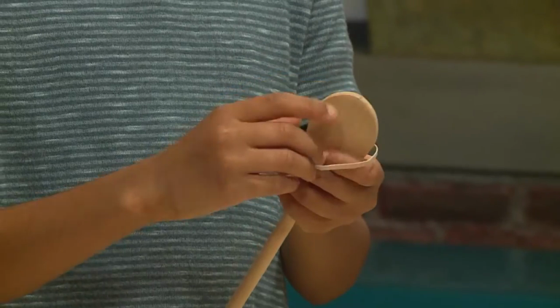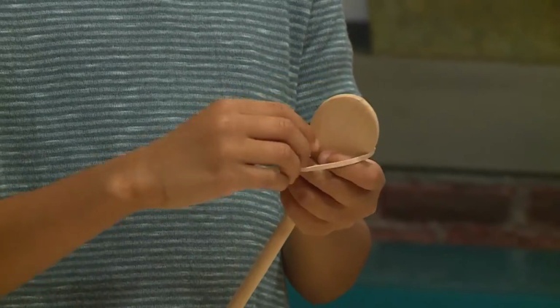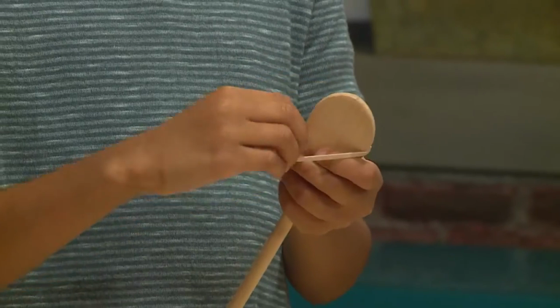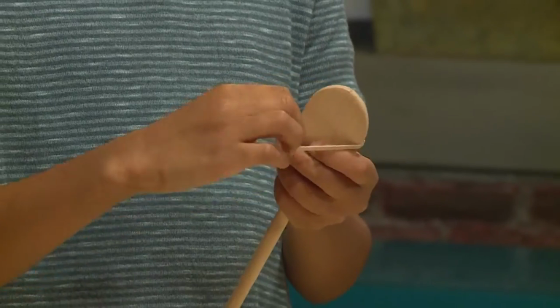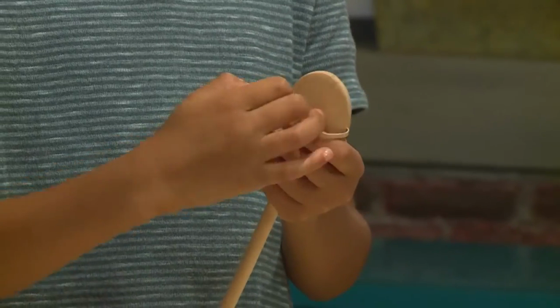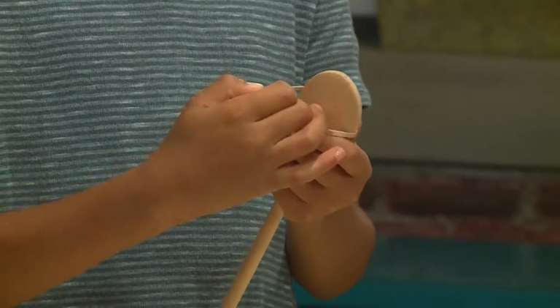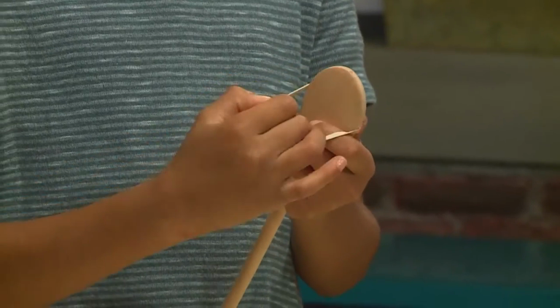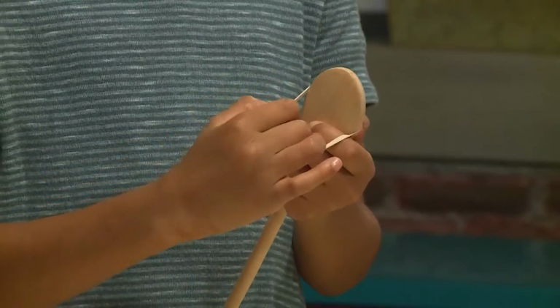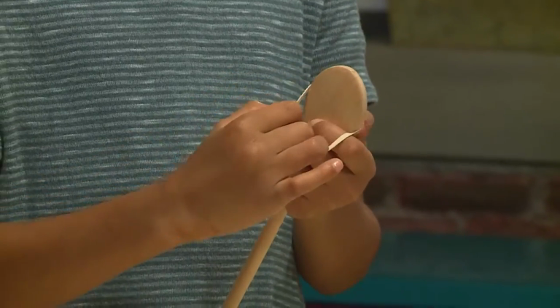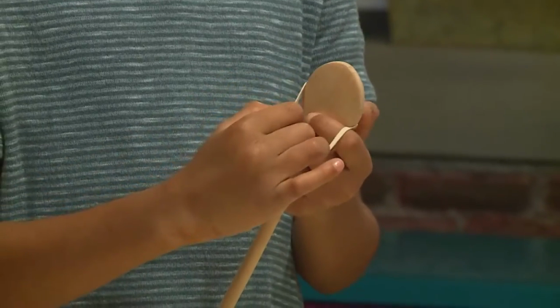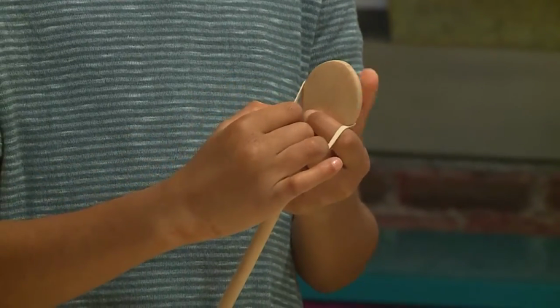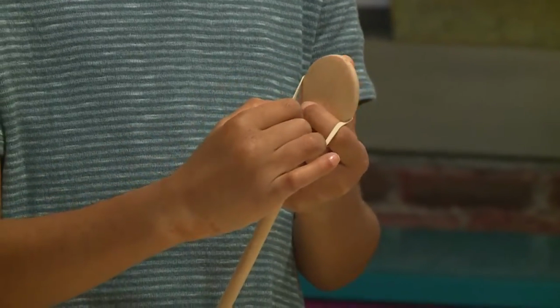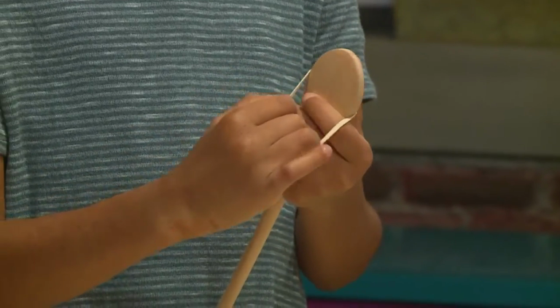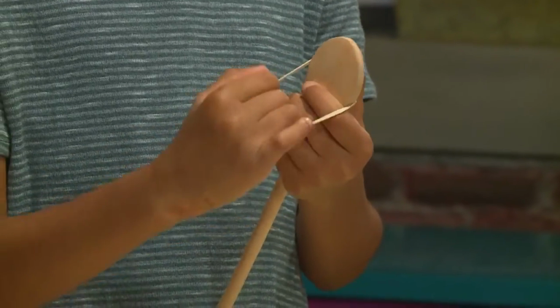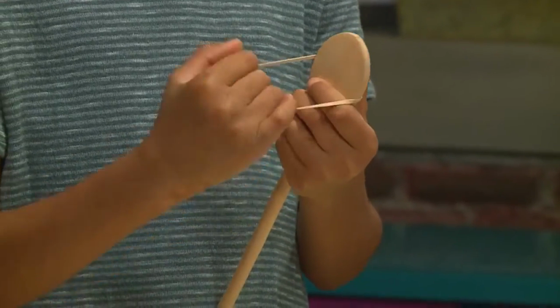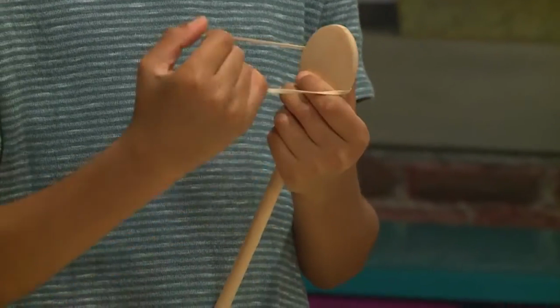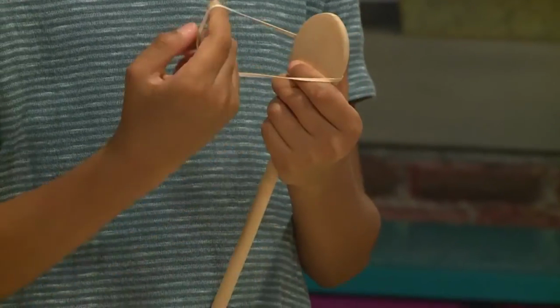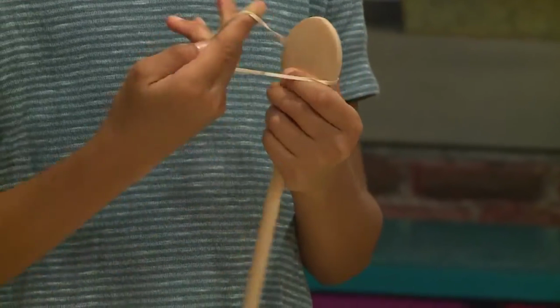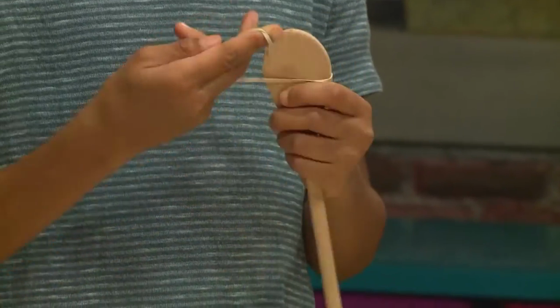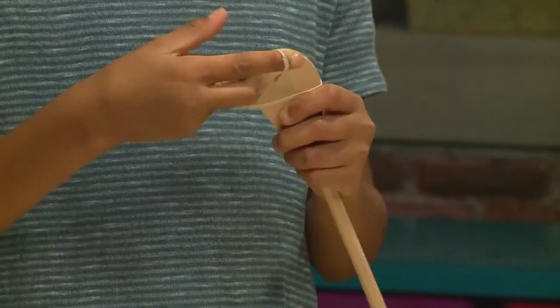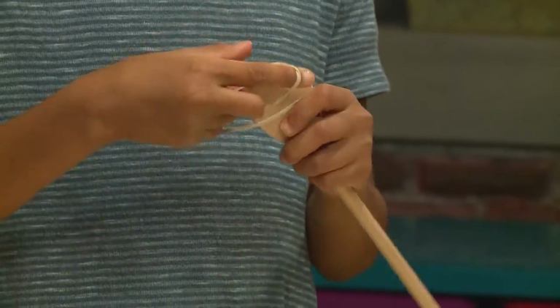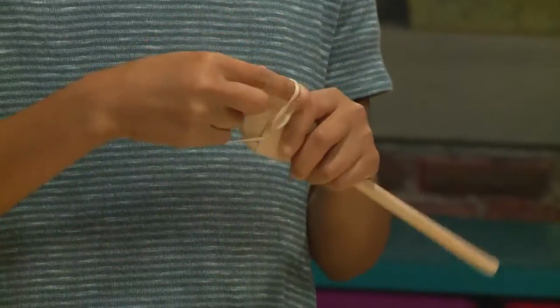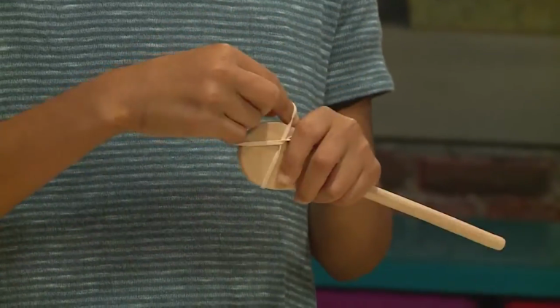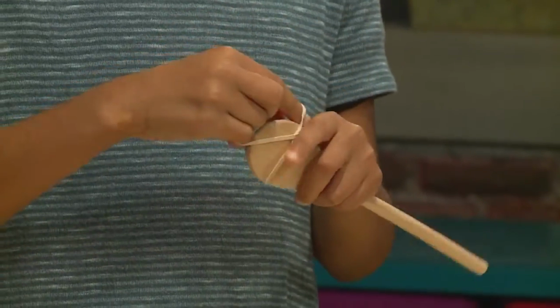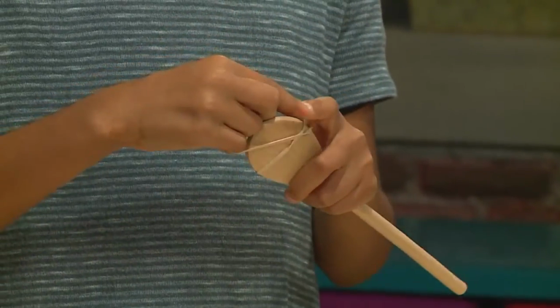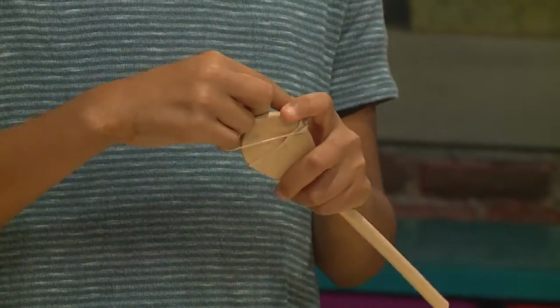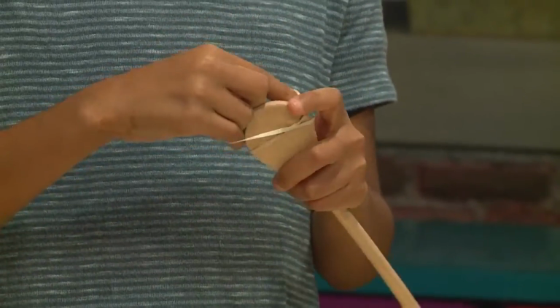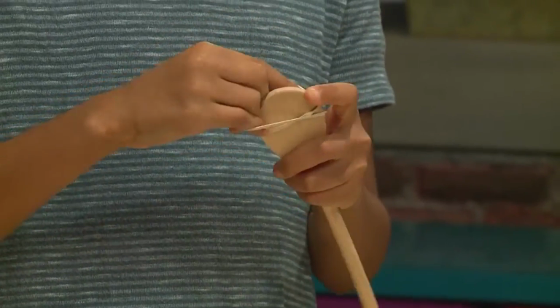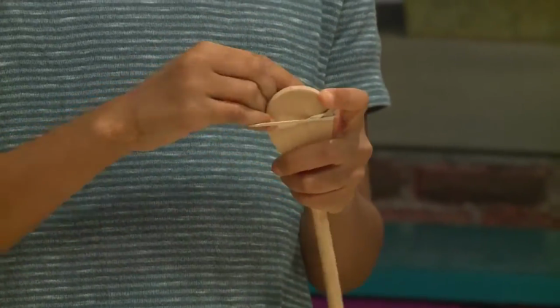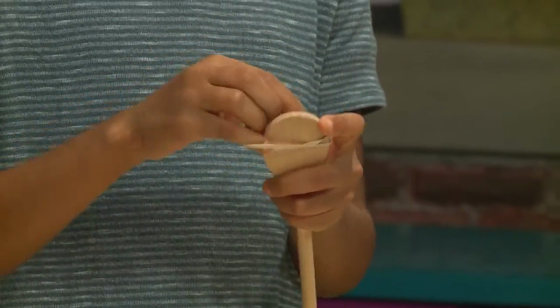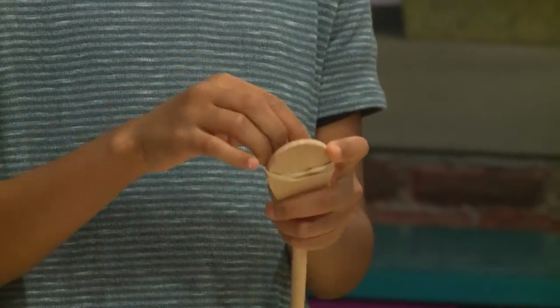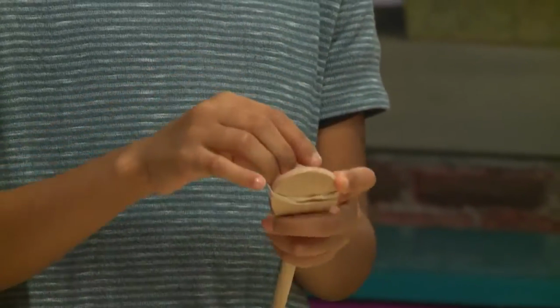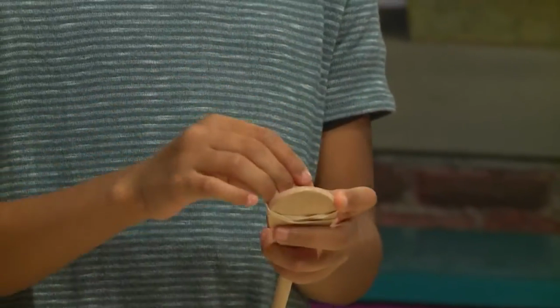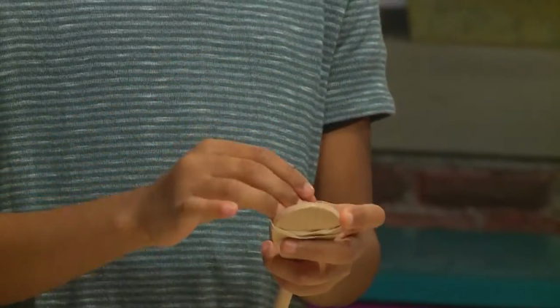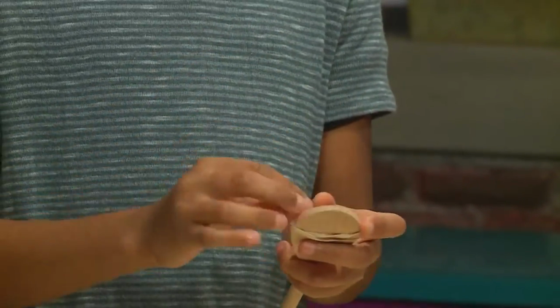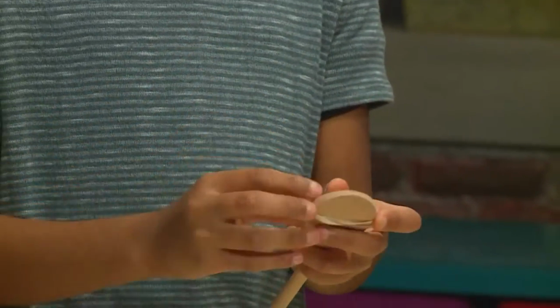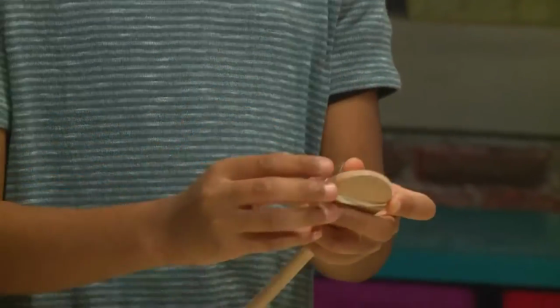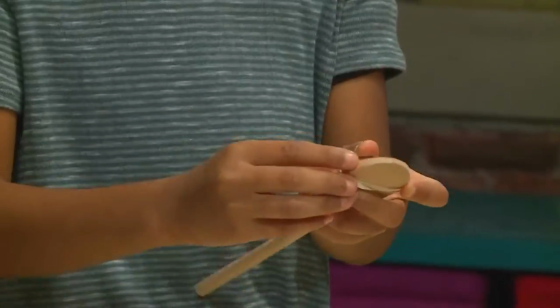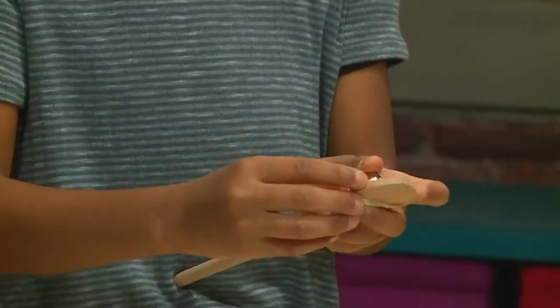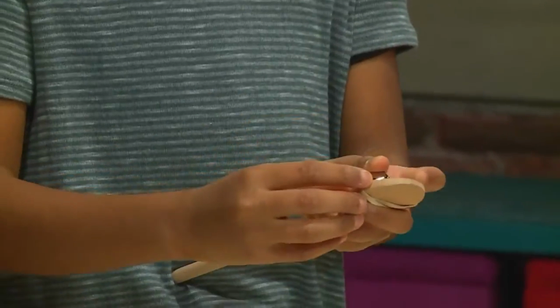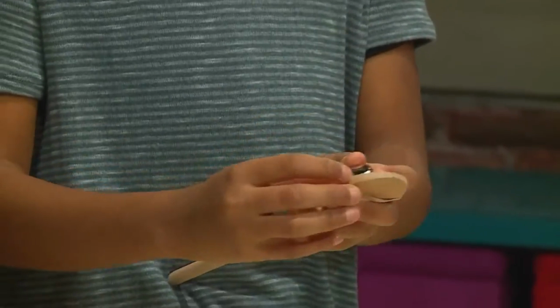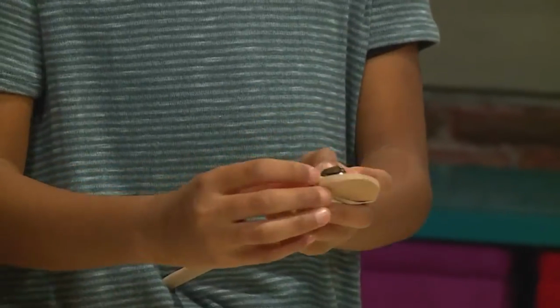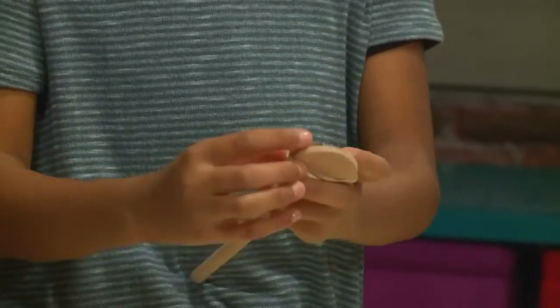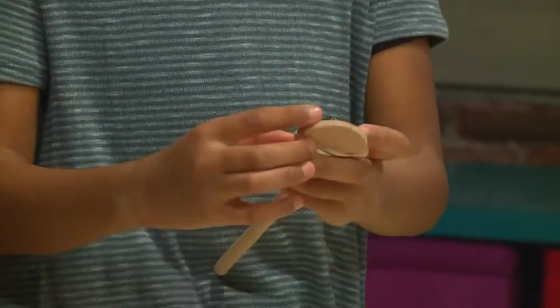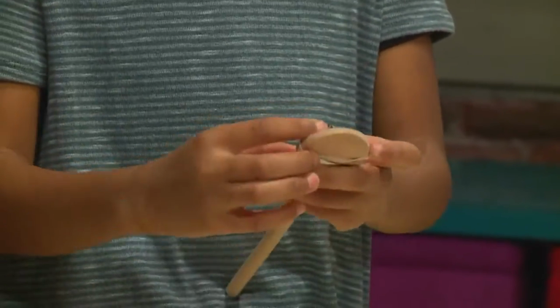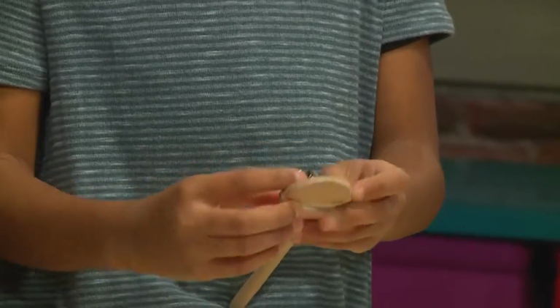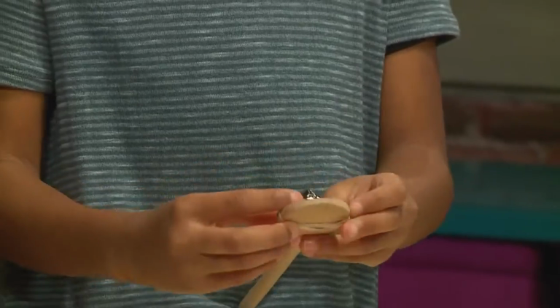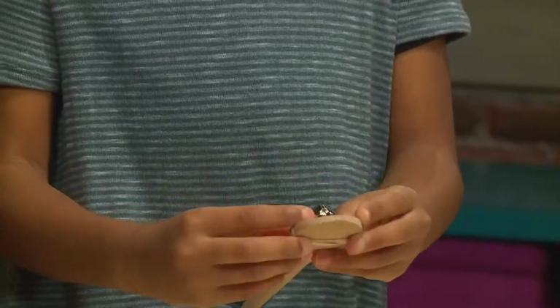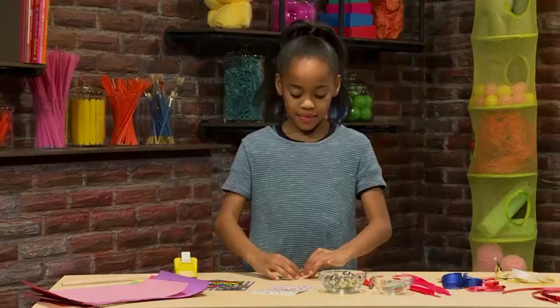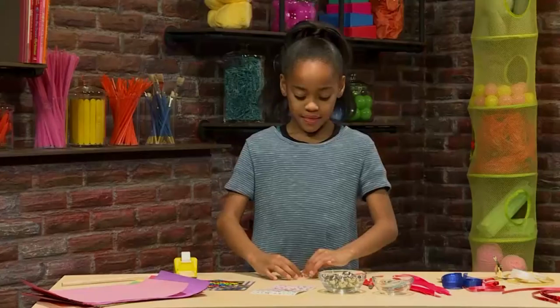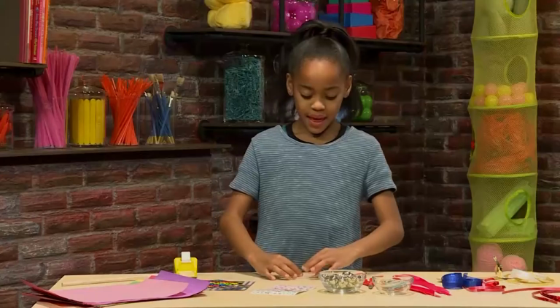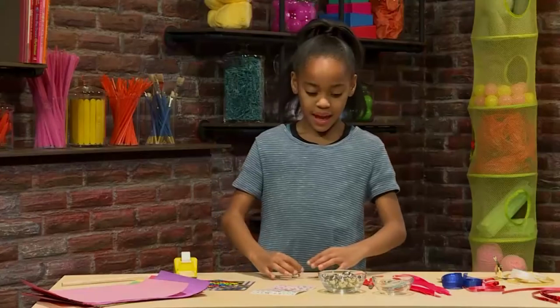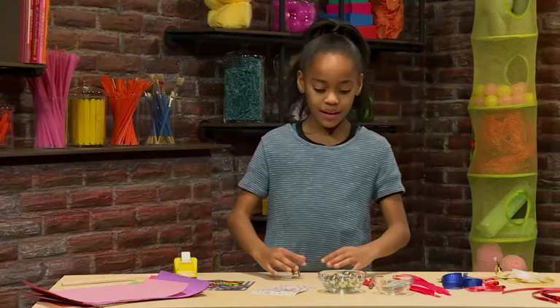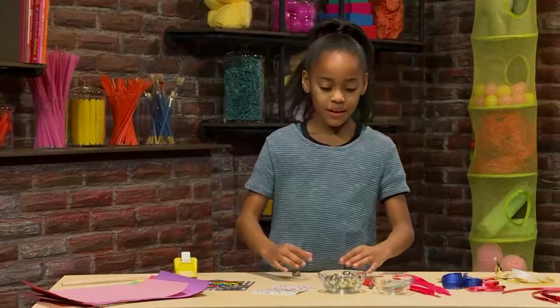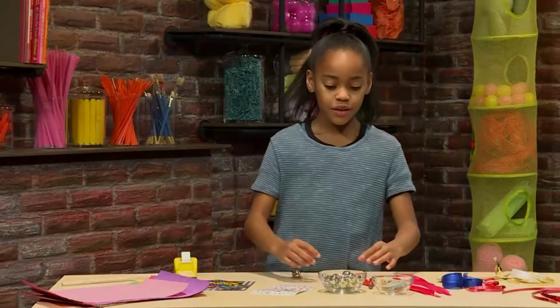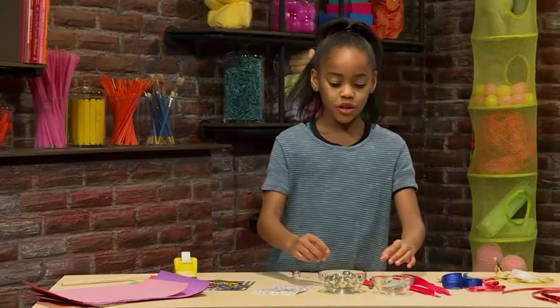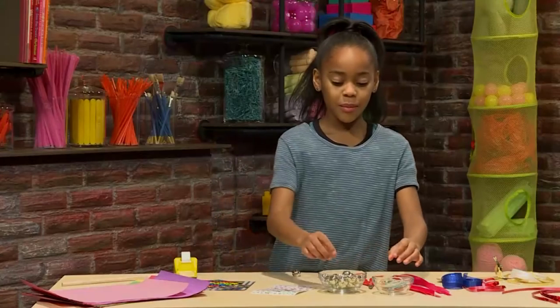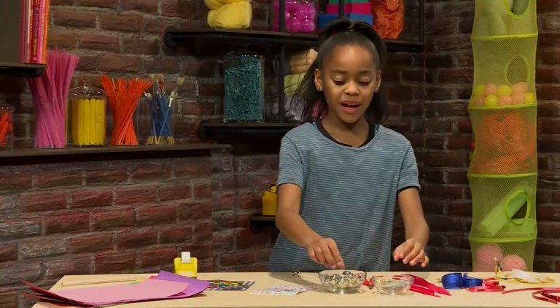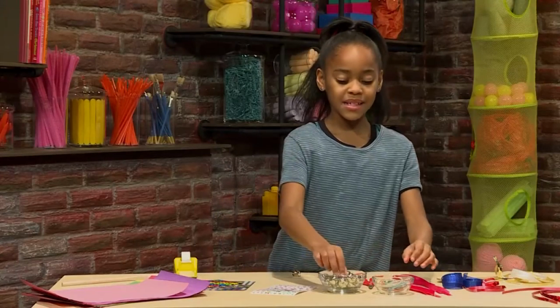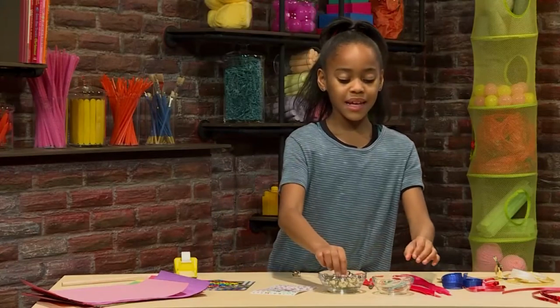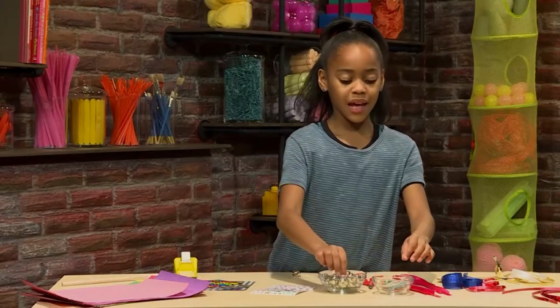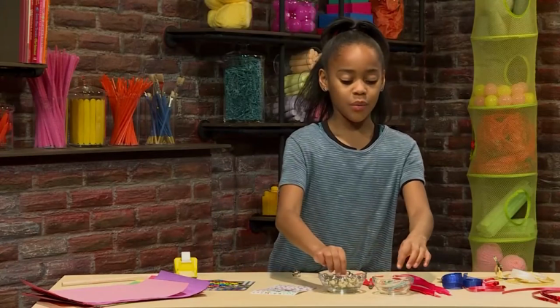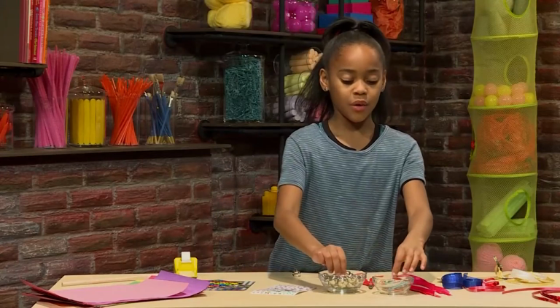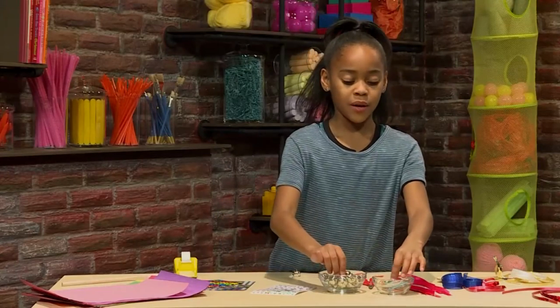And if it's too loose, you can do it one more time. Then you make a second one.